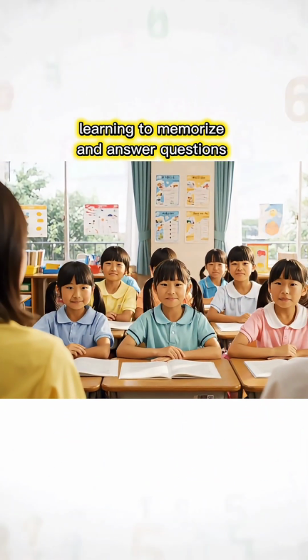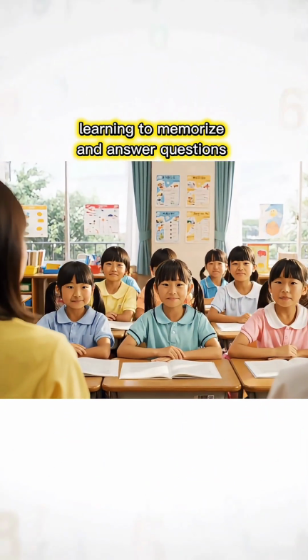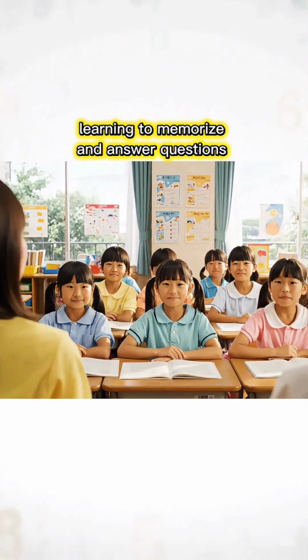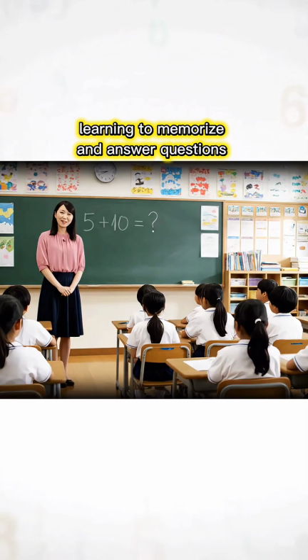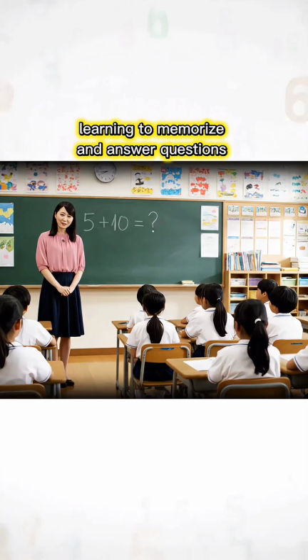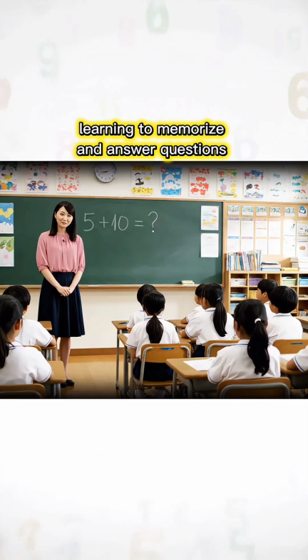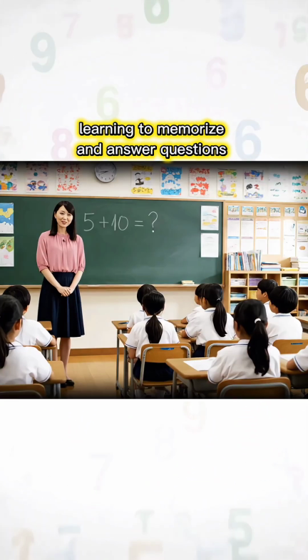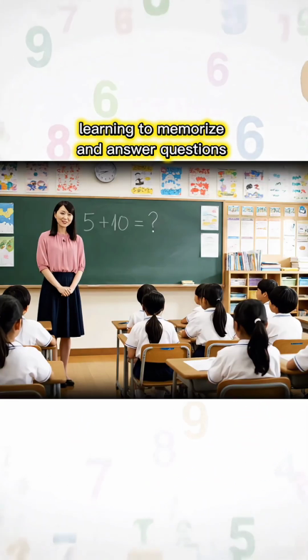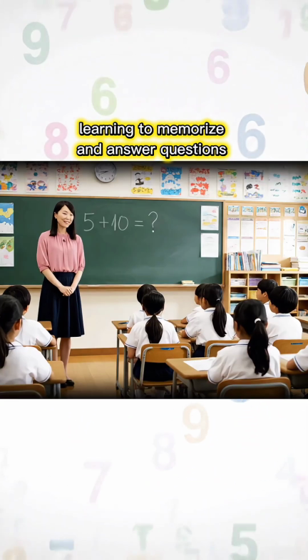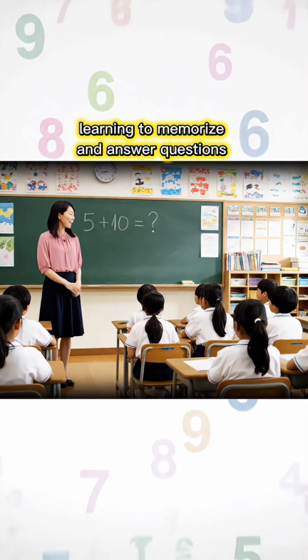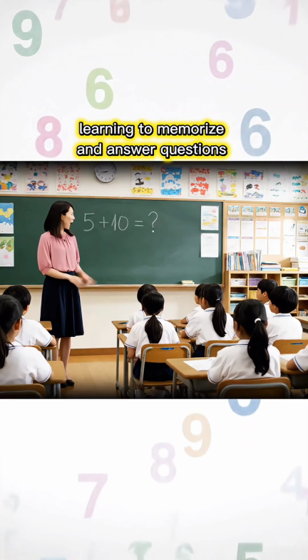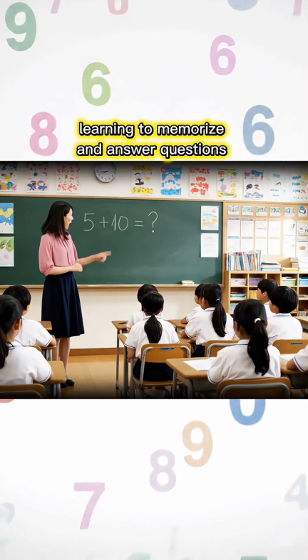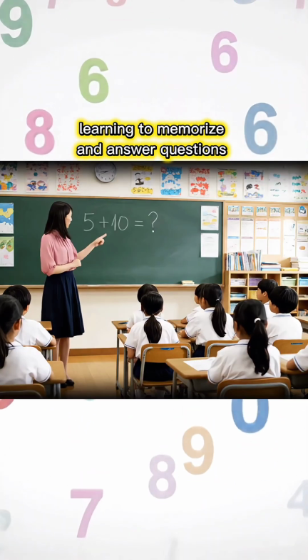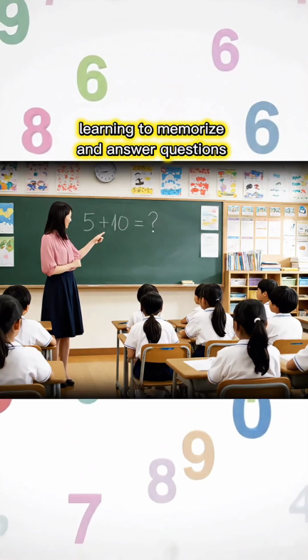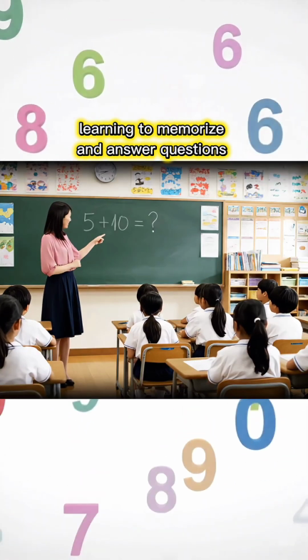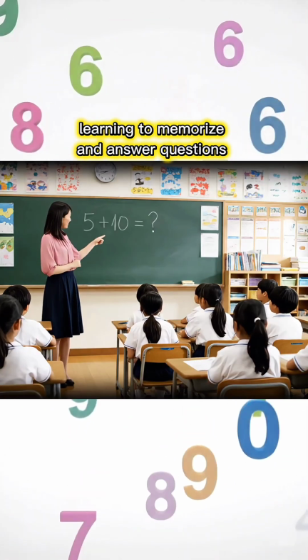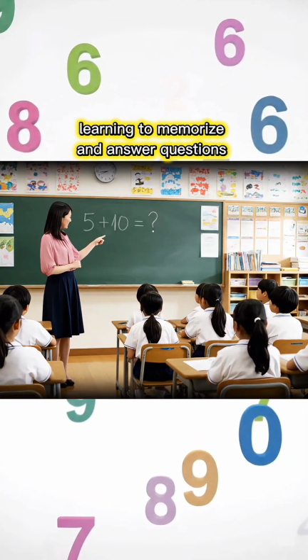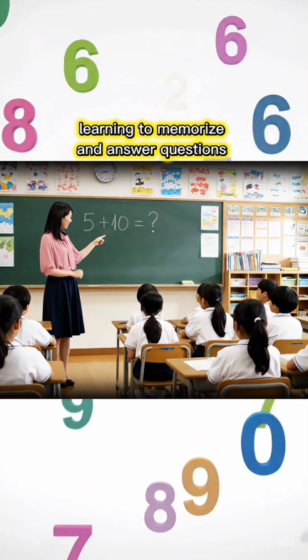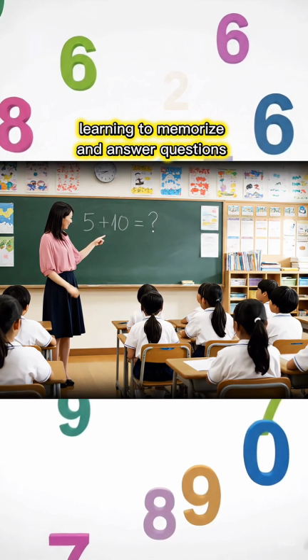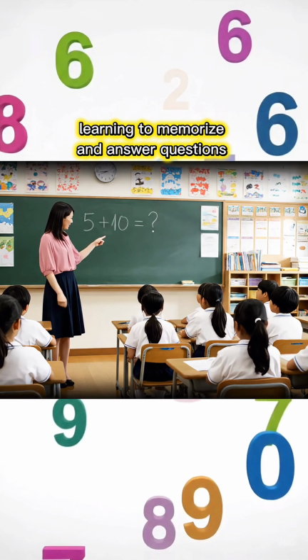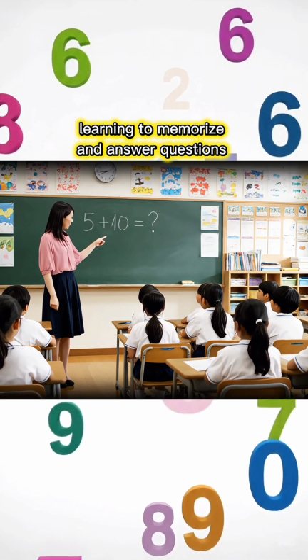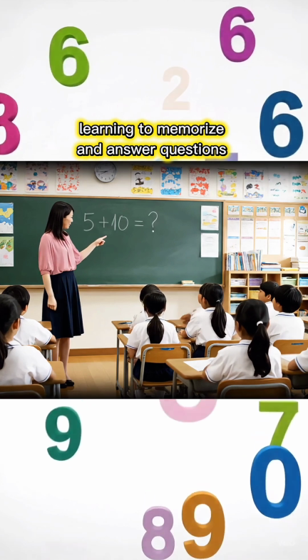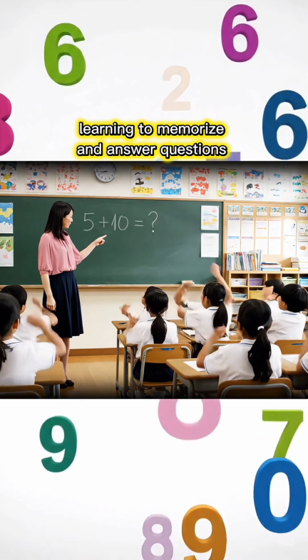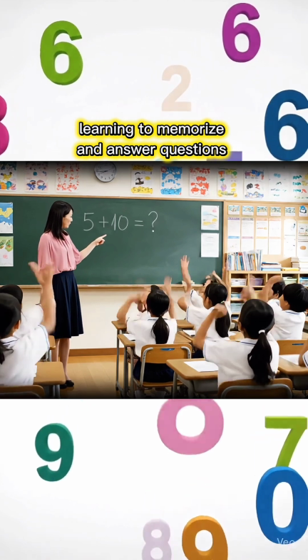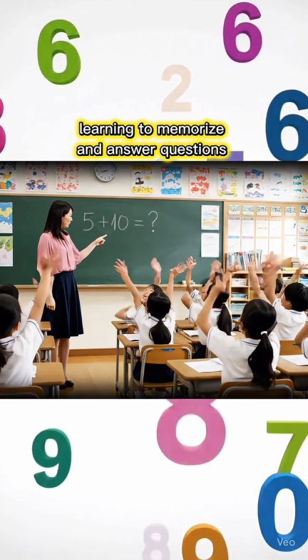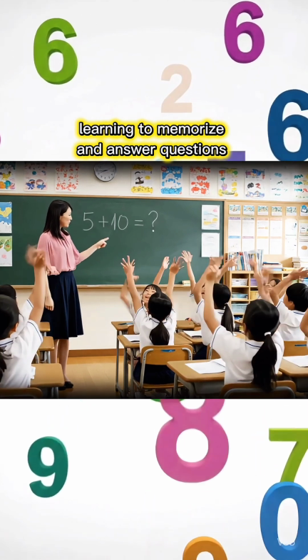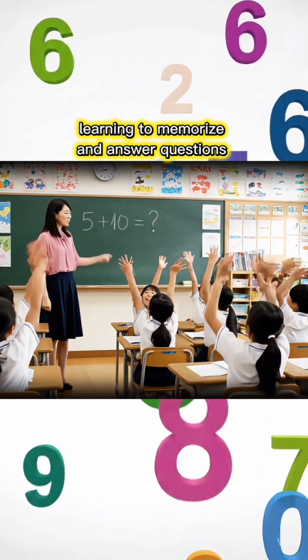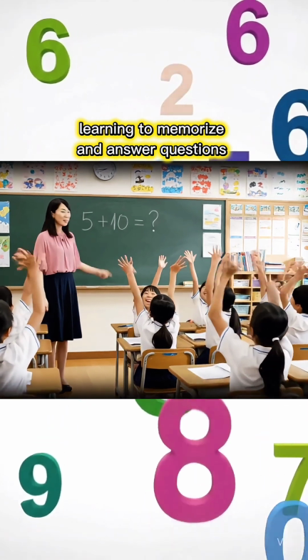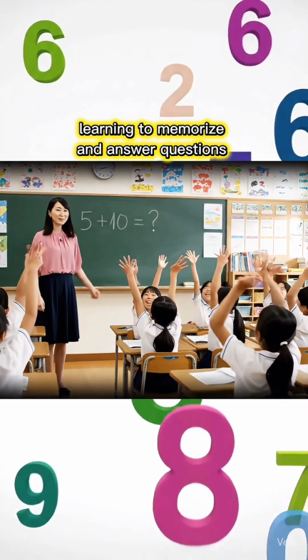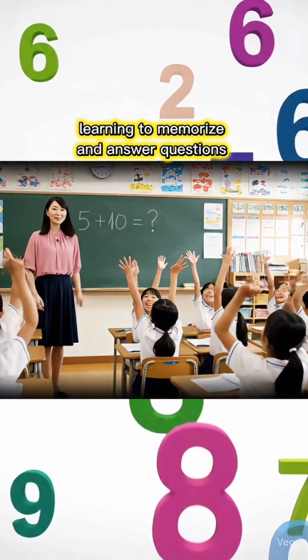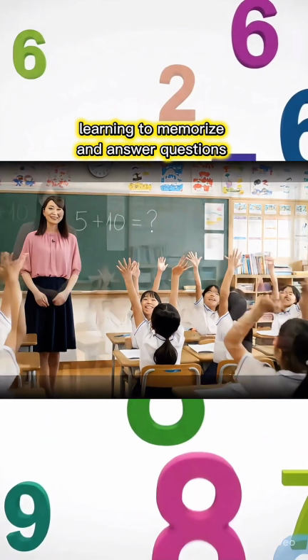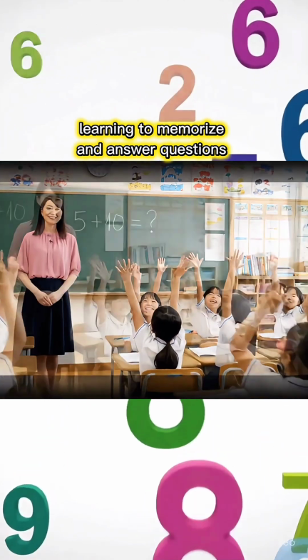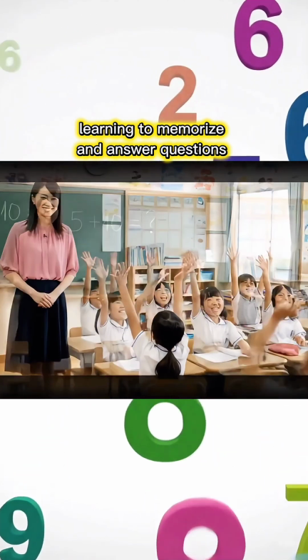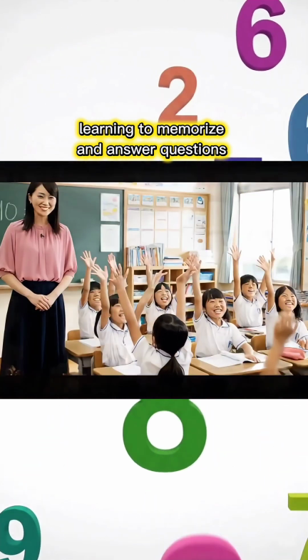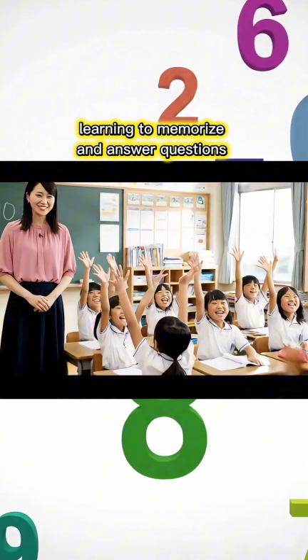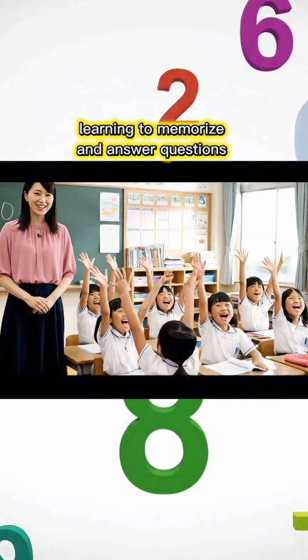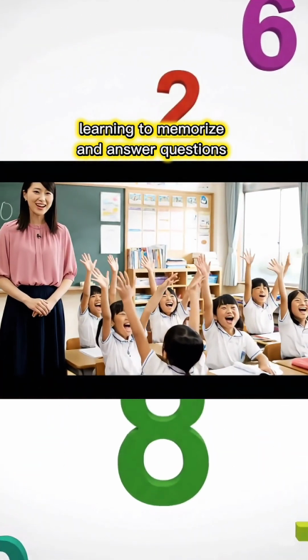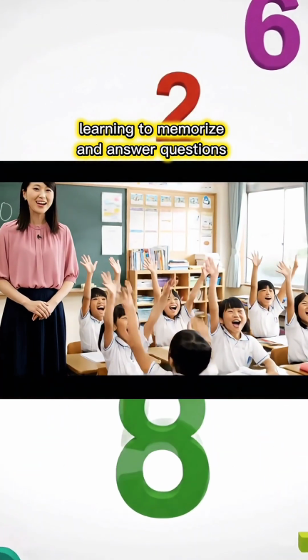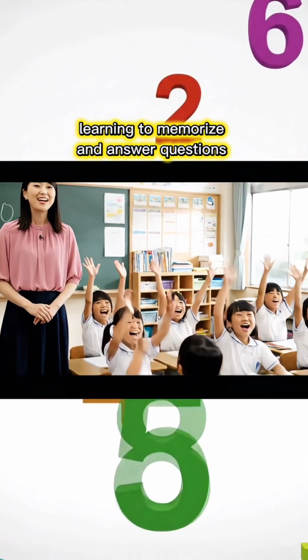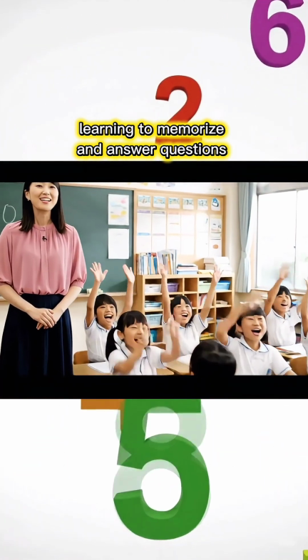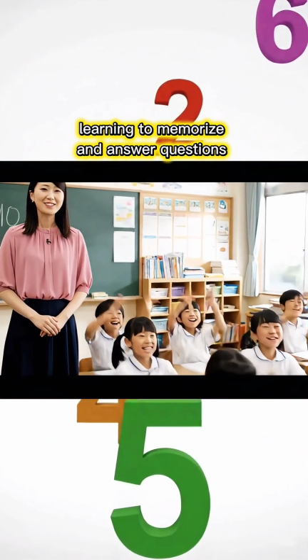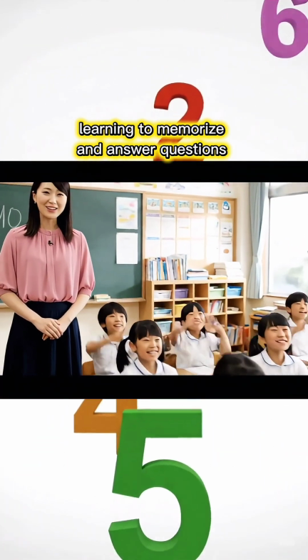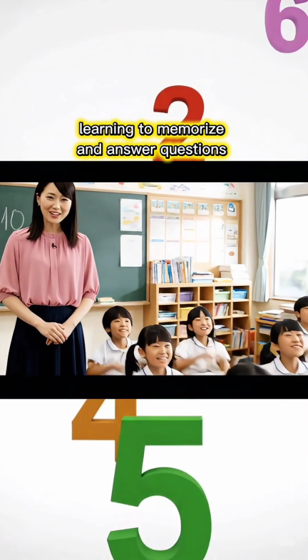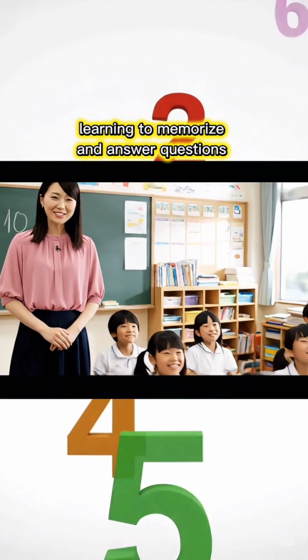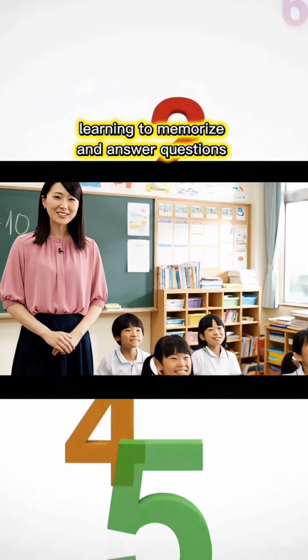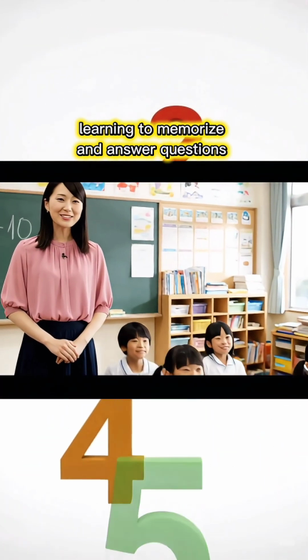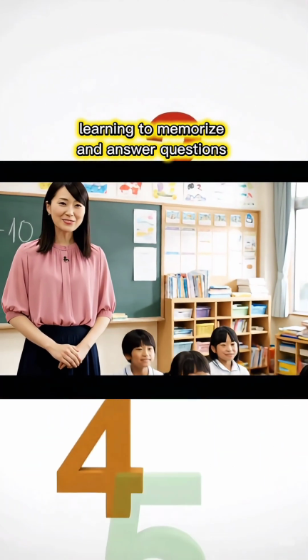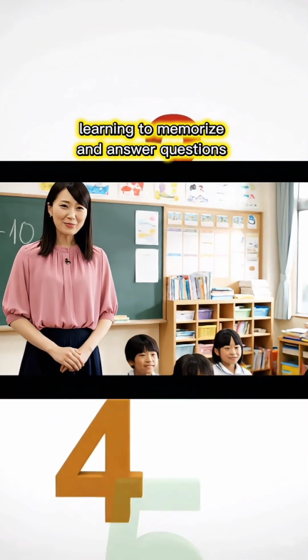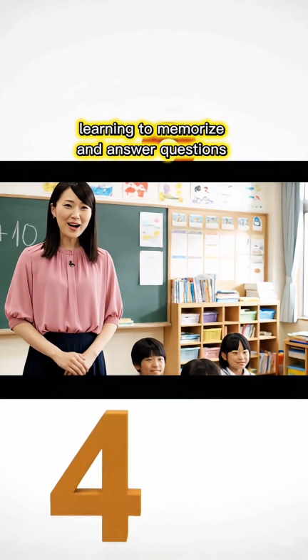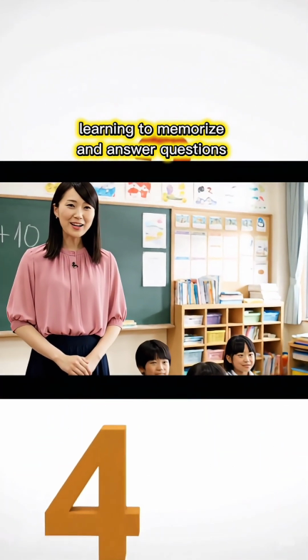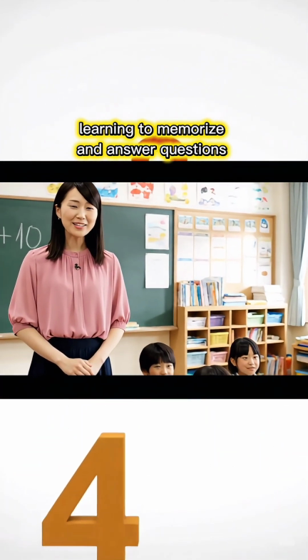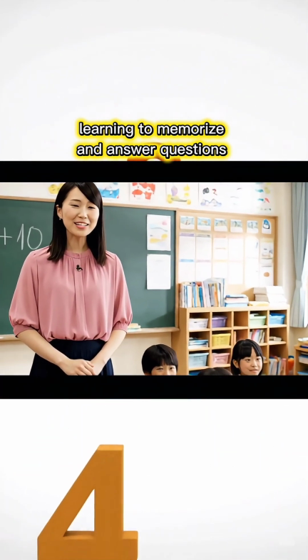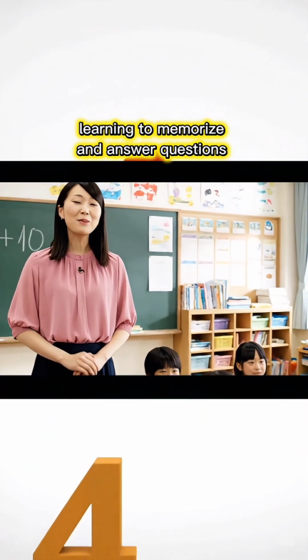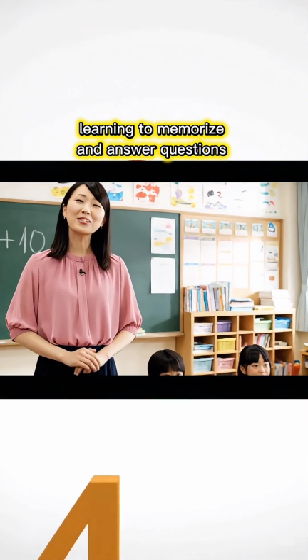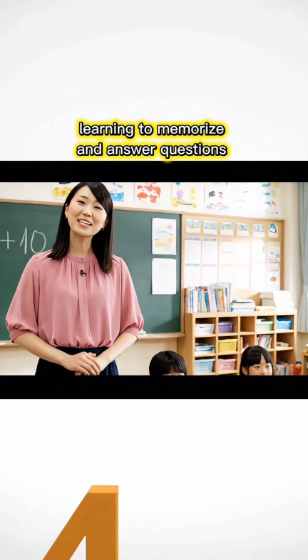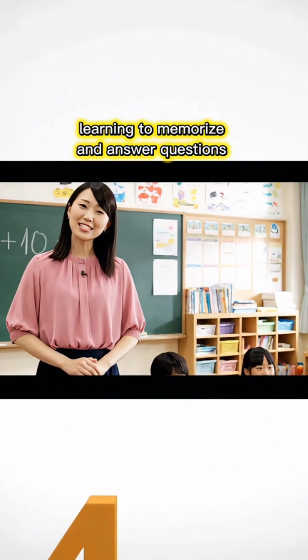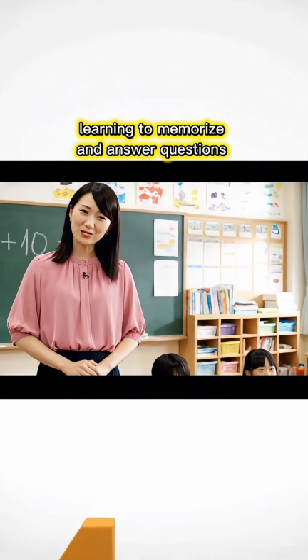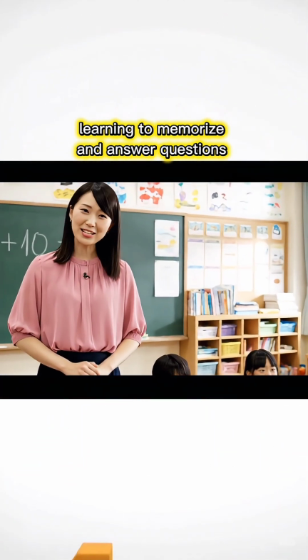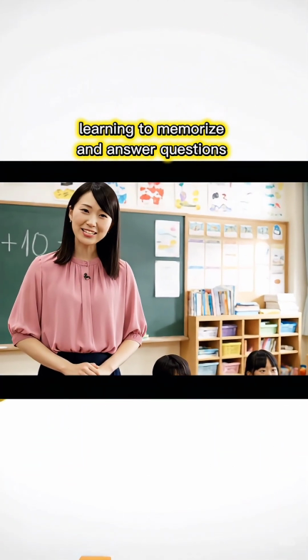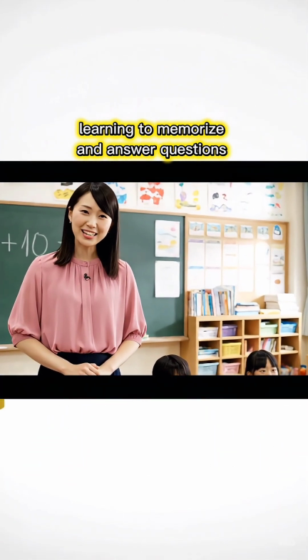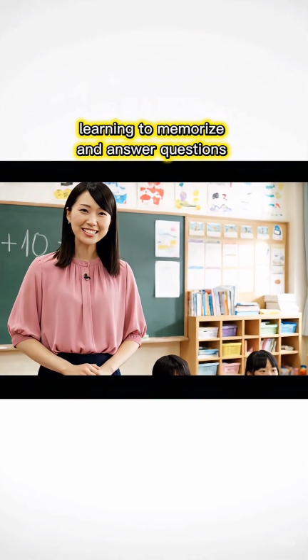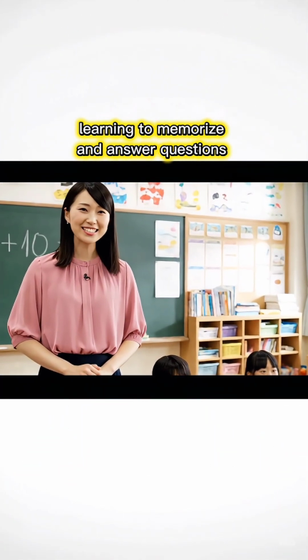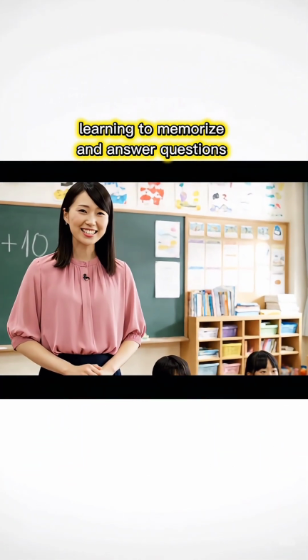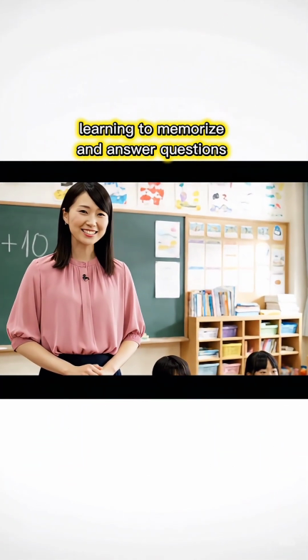5 plus 10, how much is it, children? 15, Miss Teacher! You are so smart! Come on, let's try the next lesson.